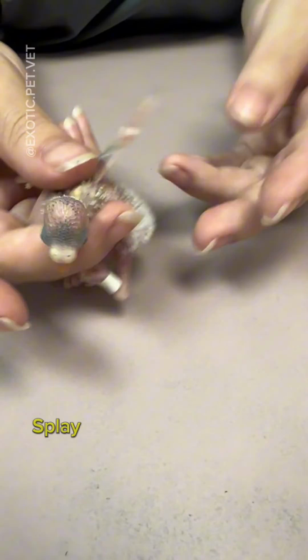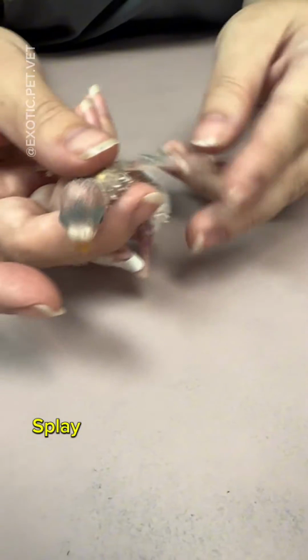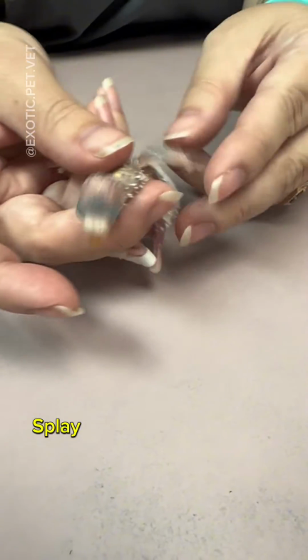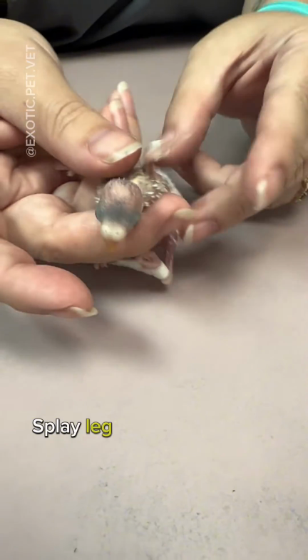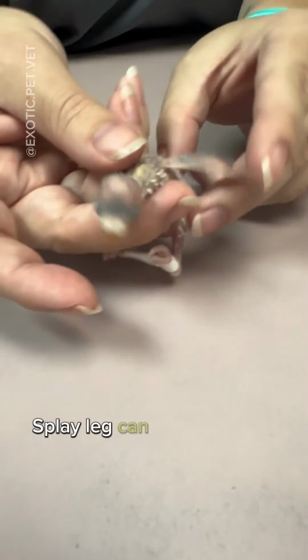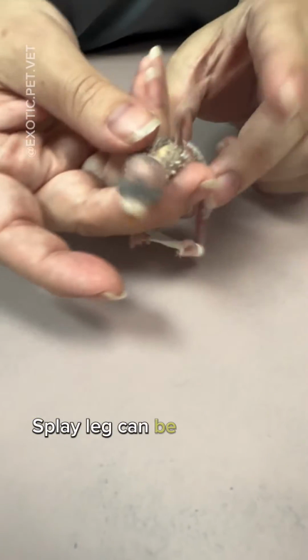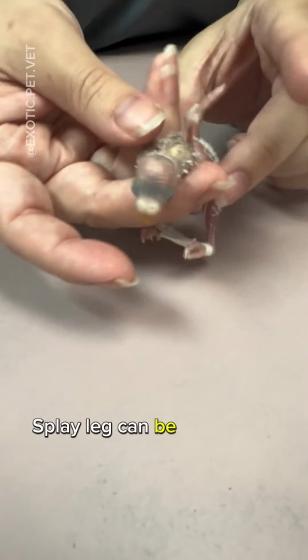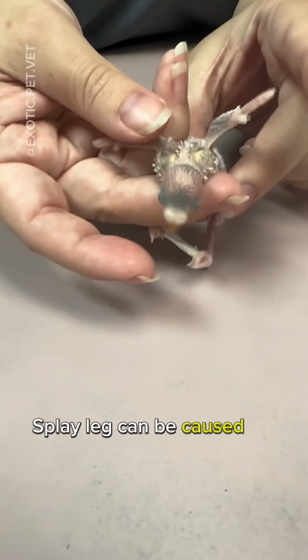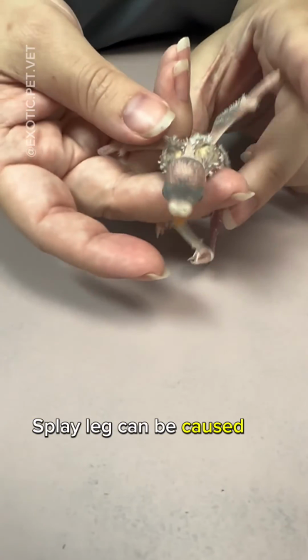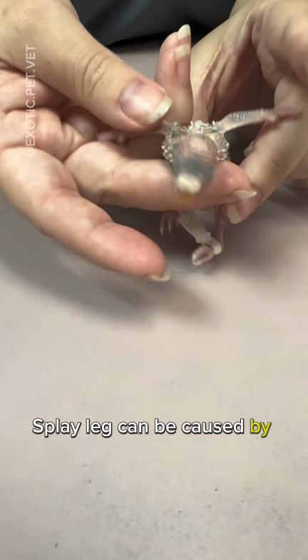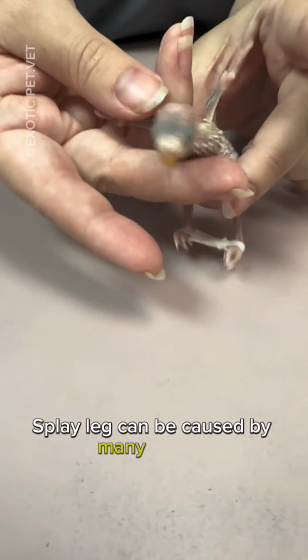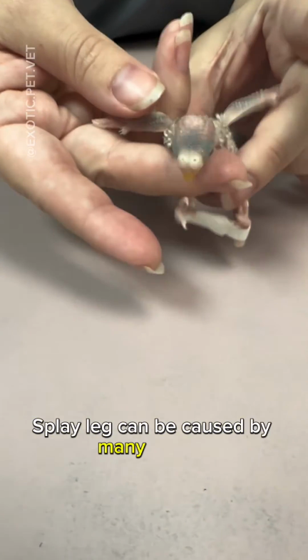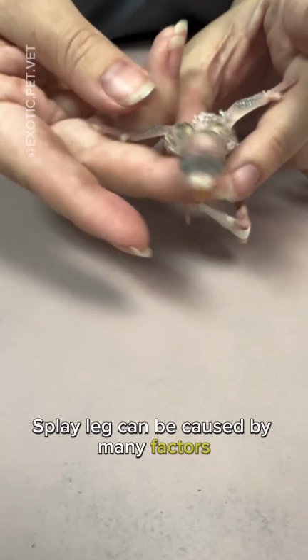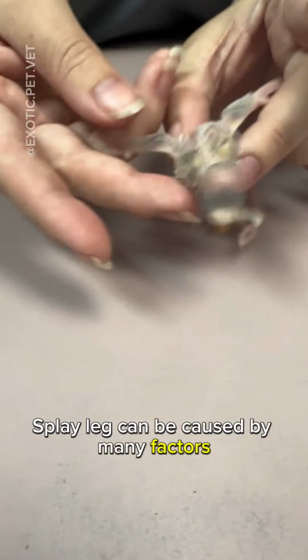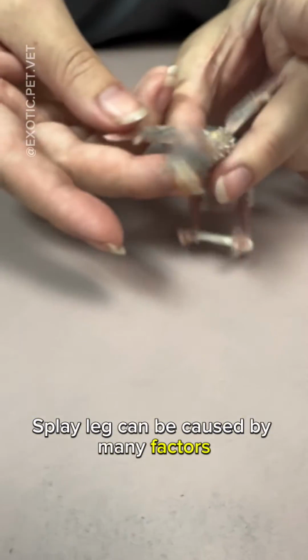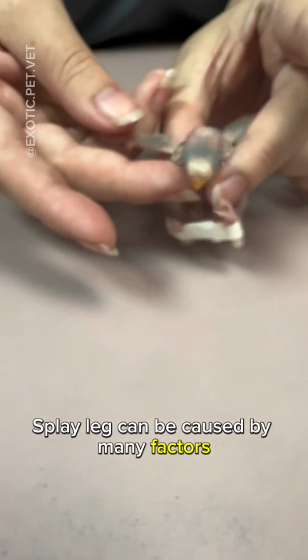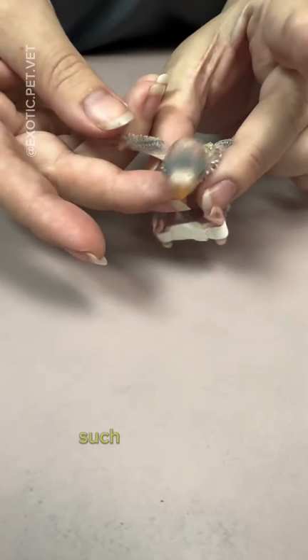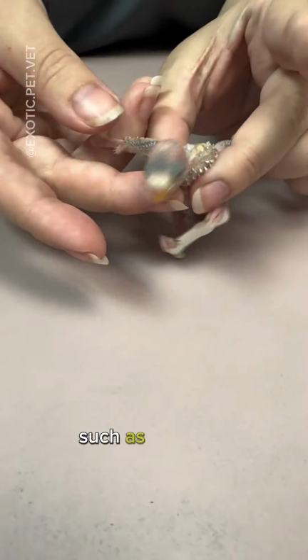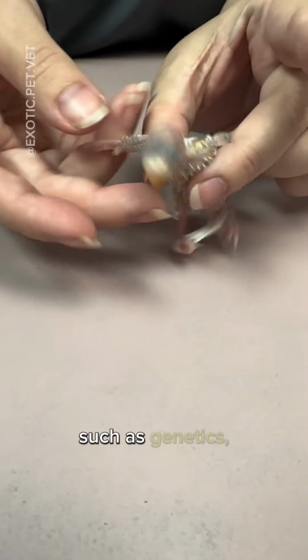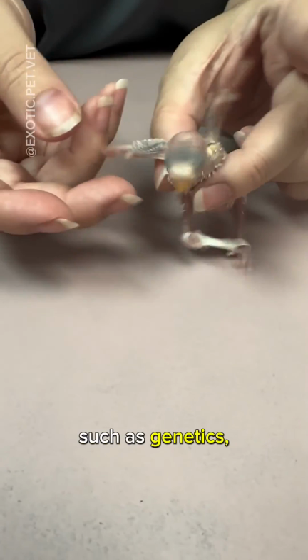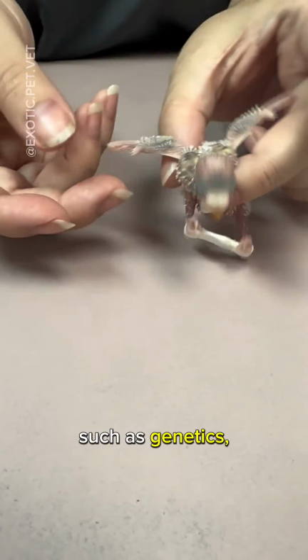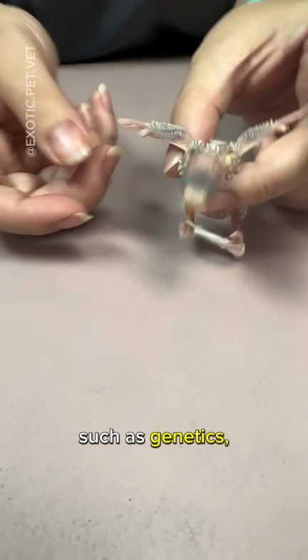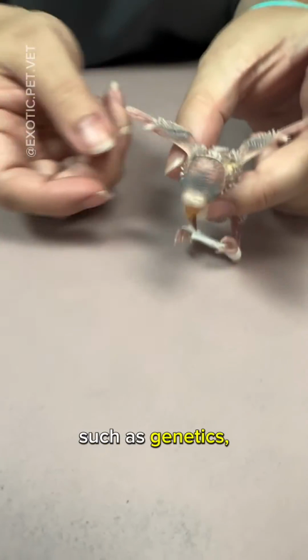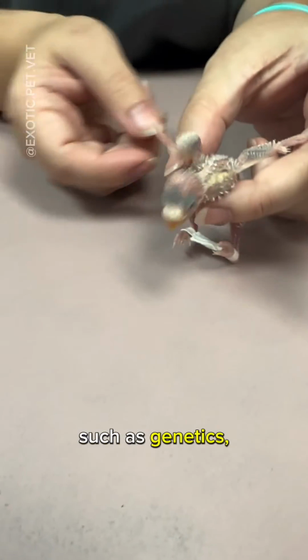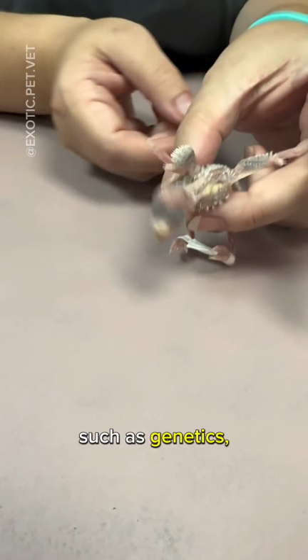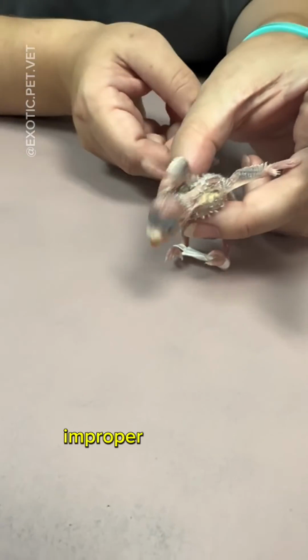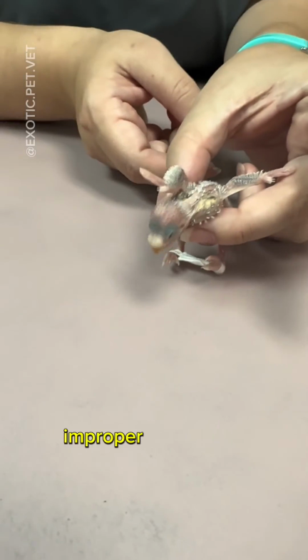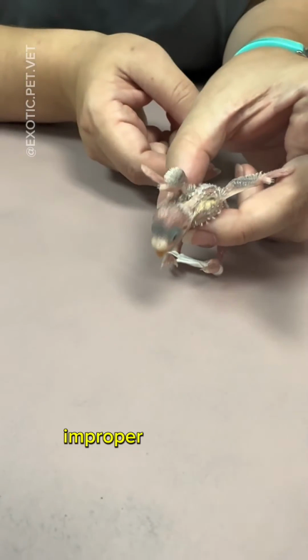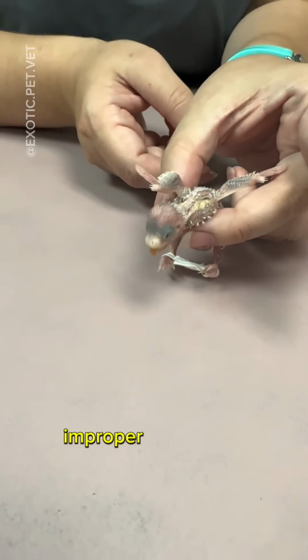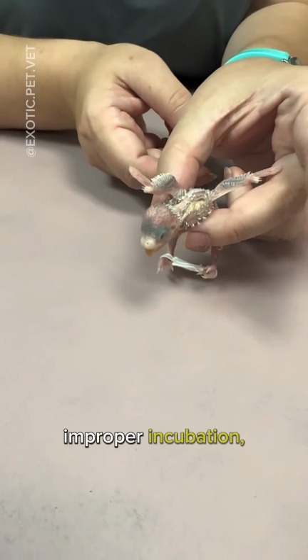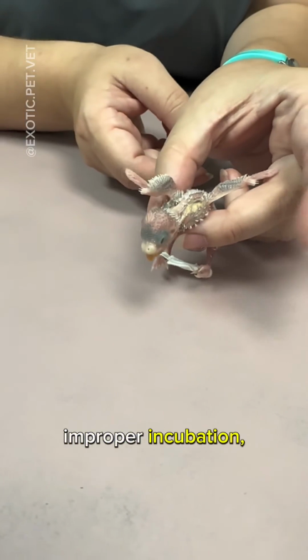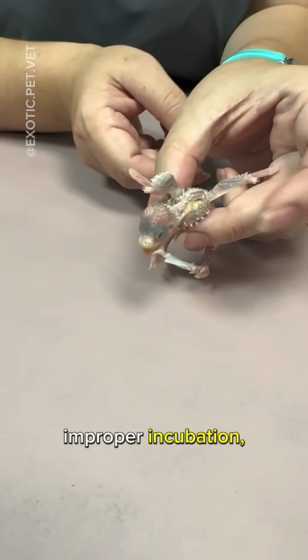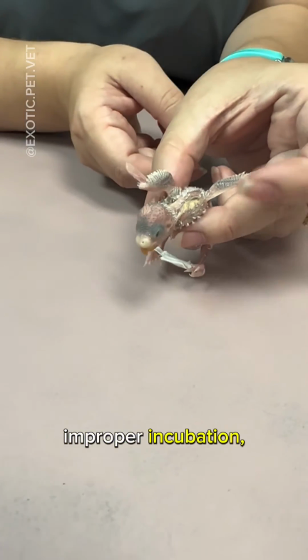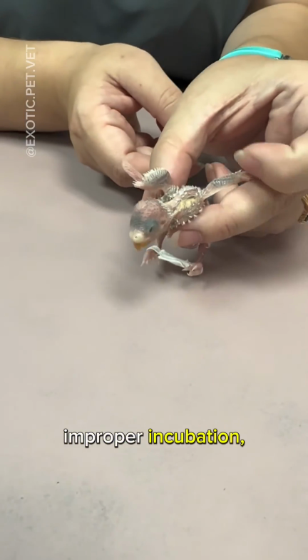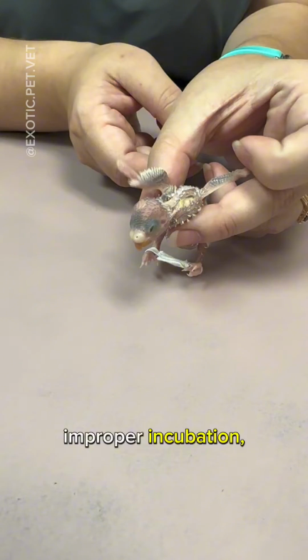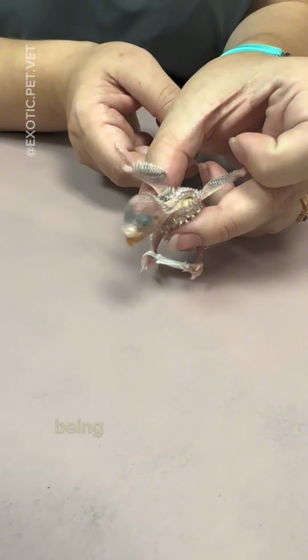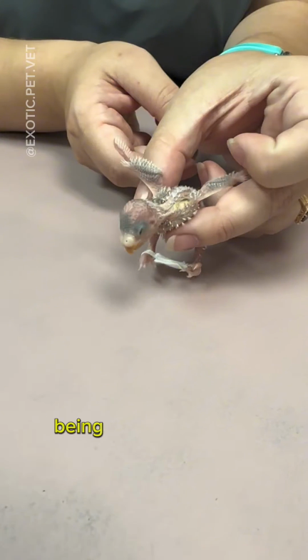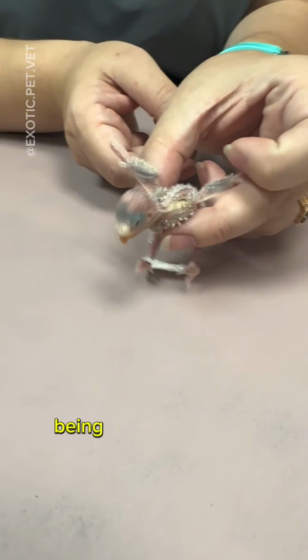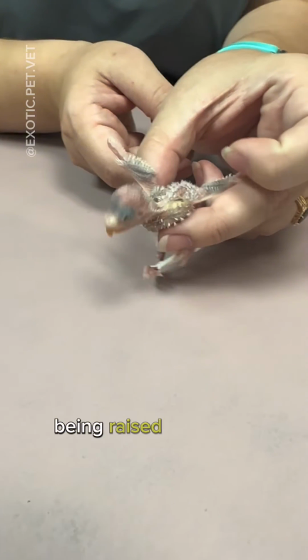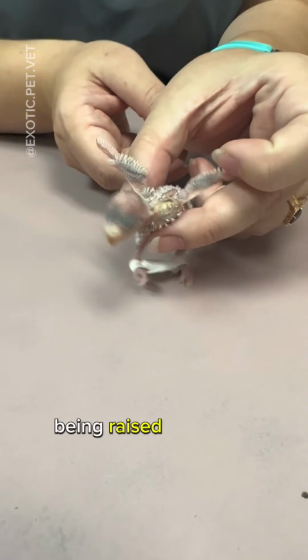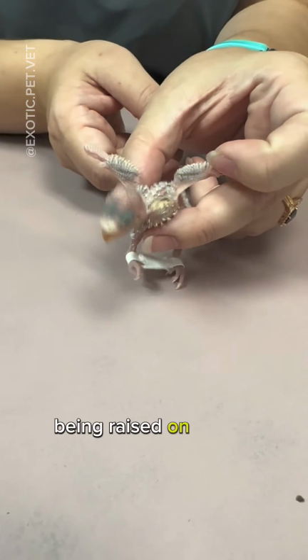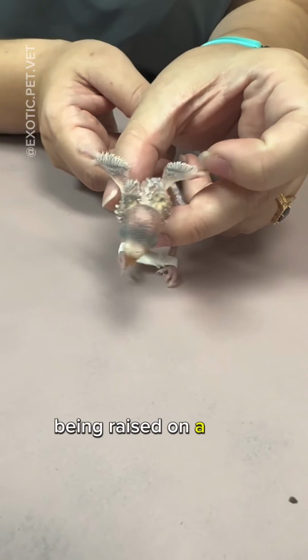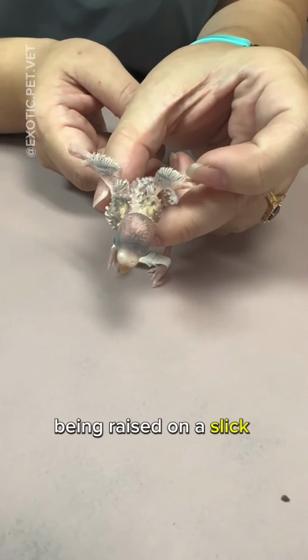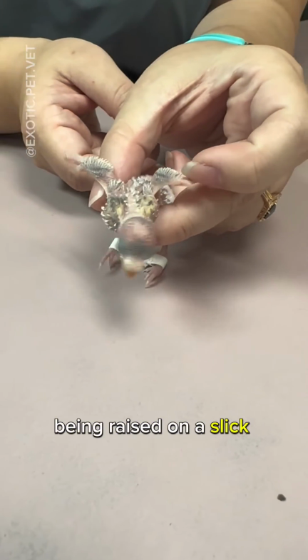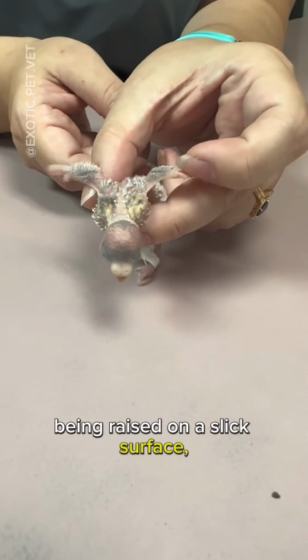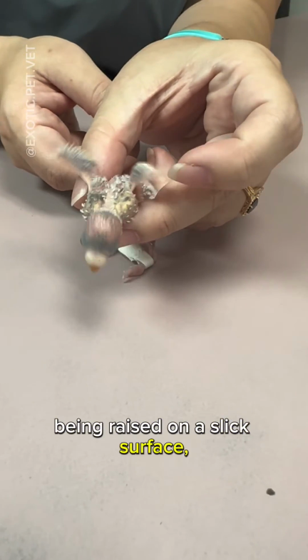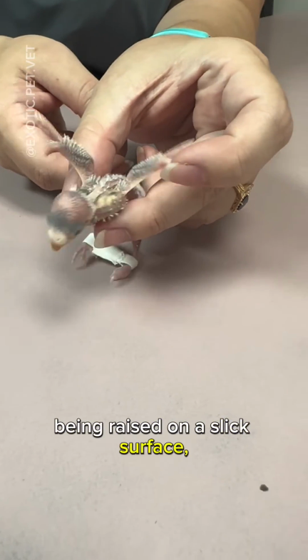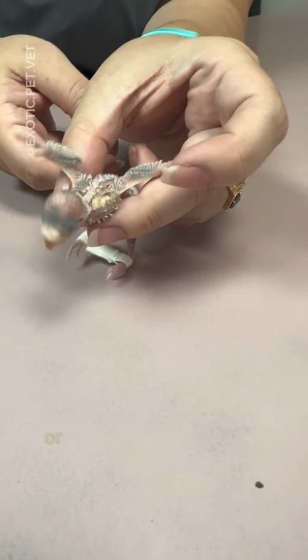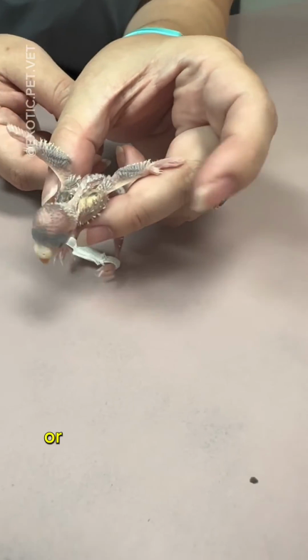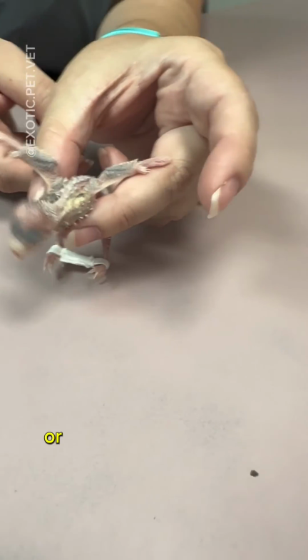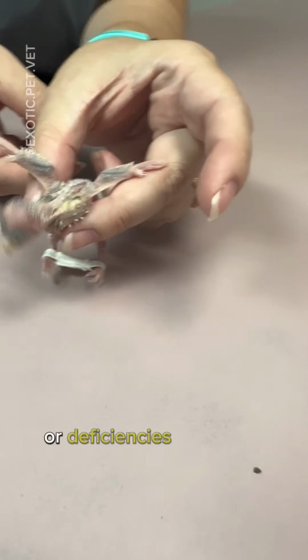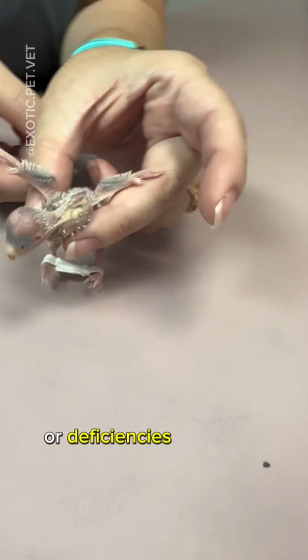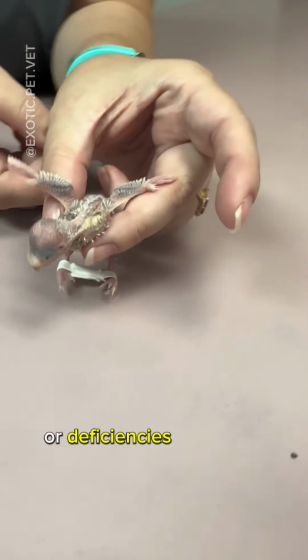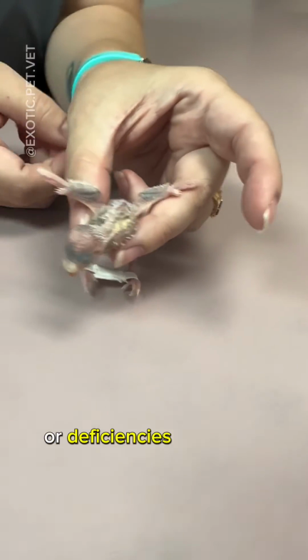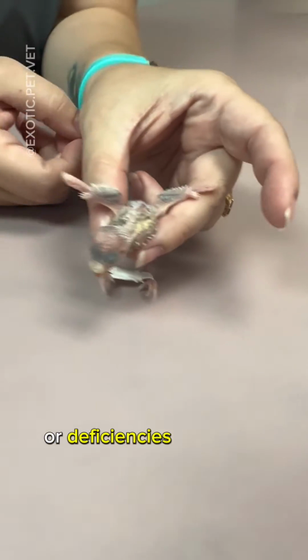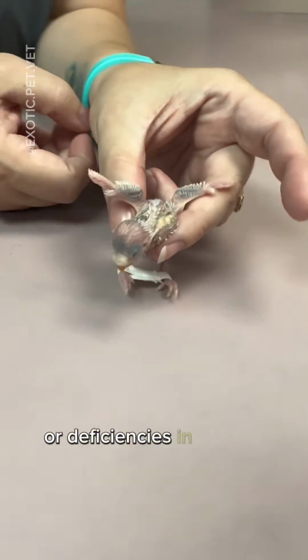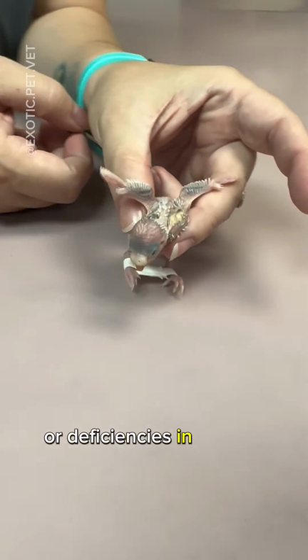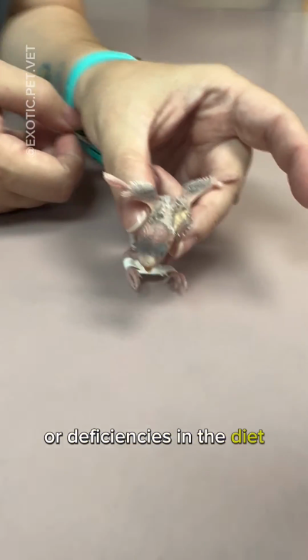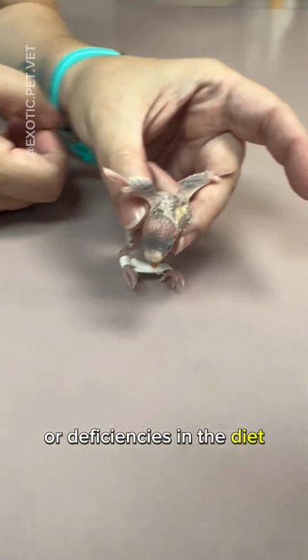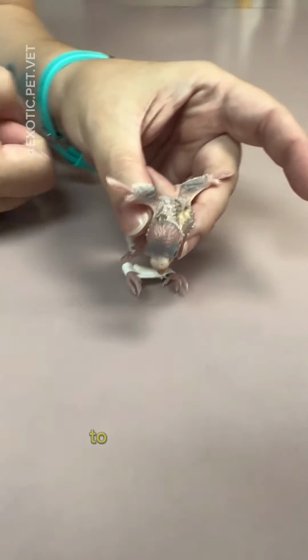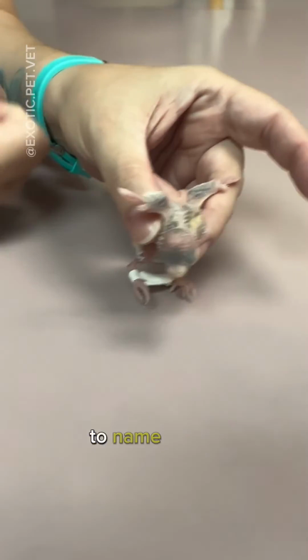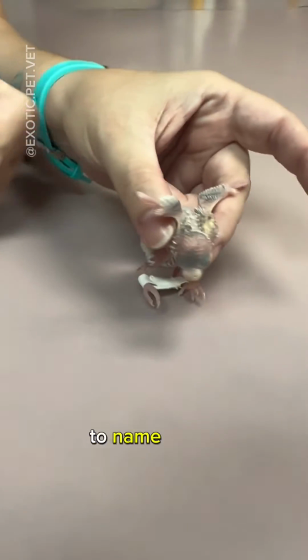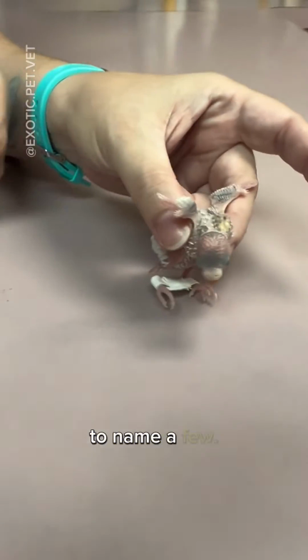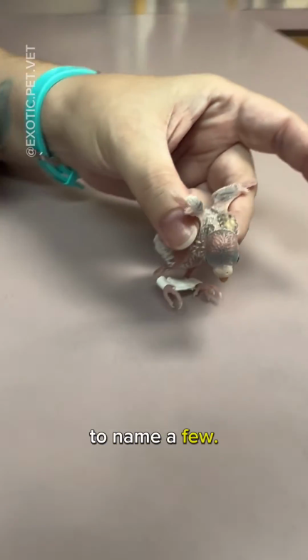Splayleg can be caused by many factors, such as genetics, improper incubation, being raised on a slick surface, or deficiencies in the diet, to name a few.